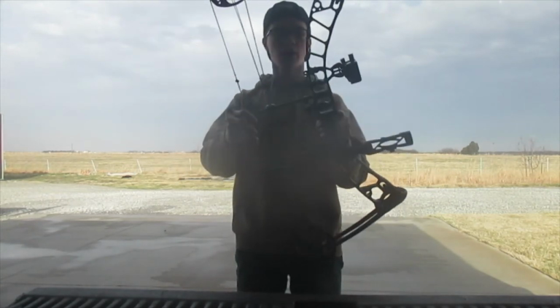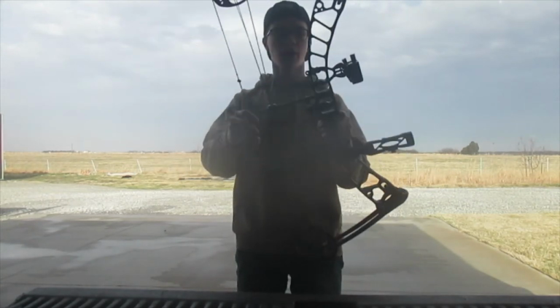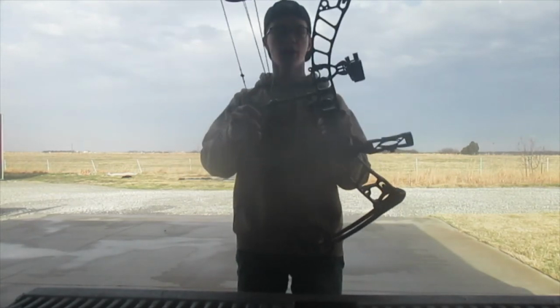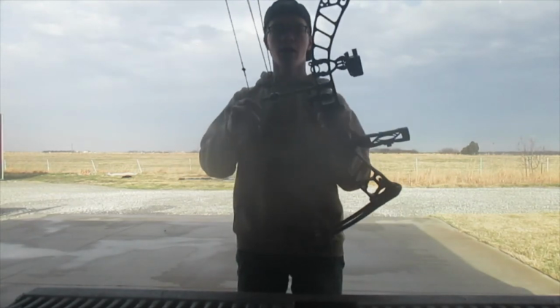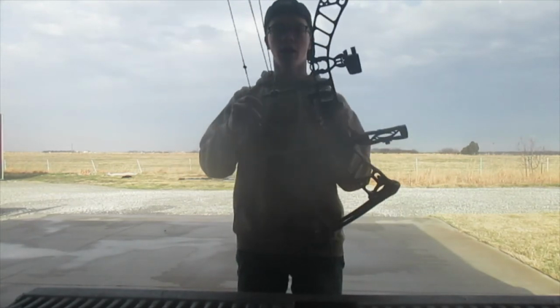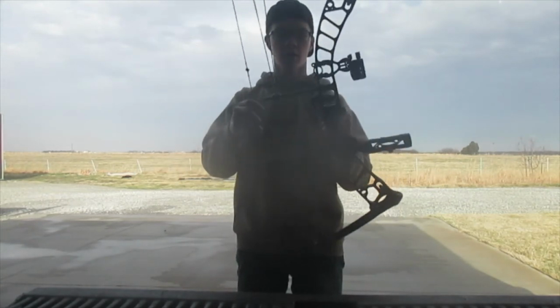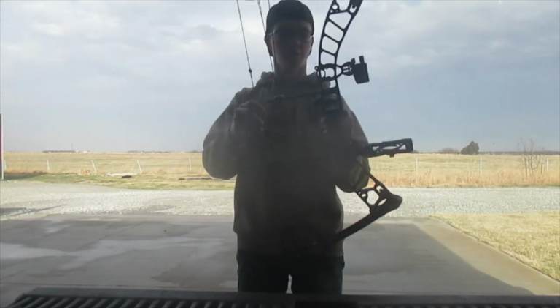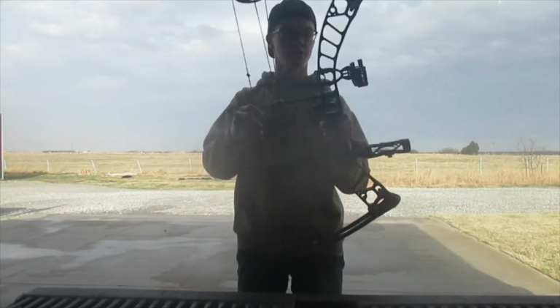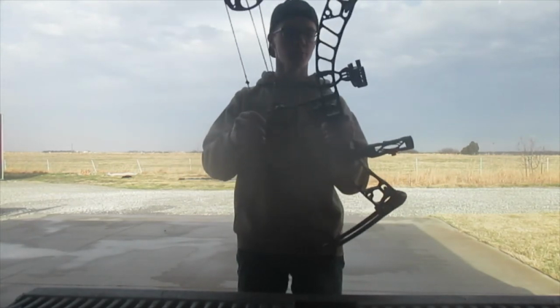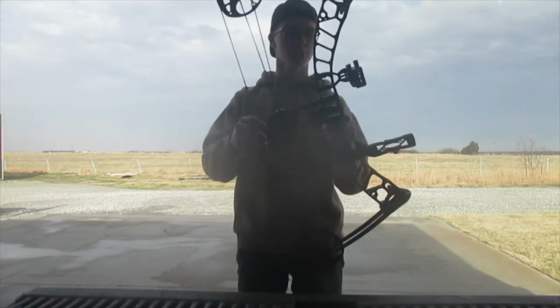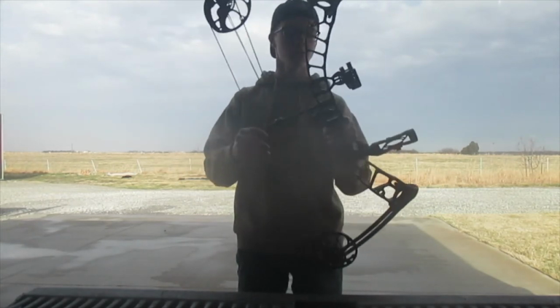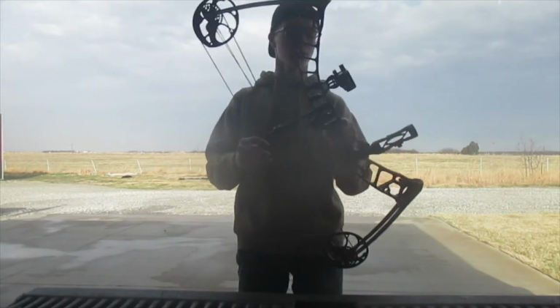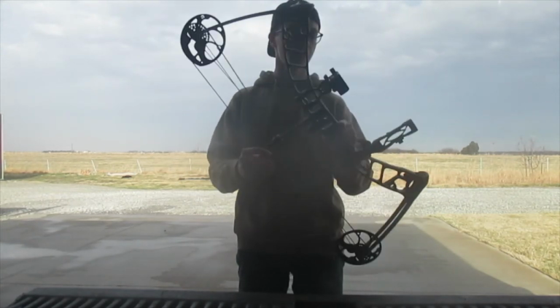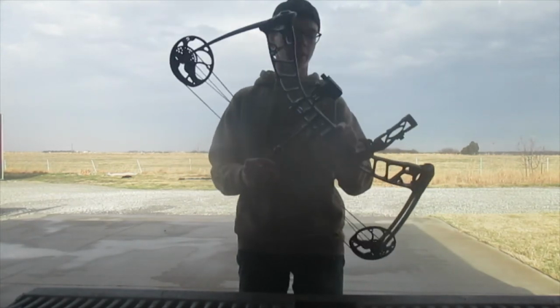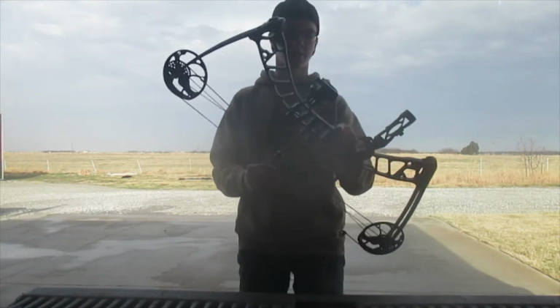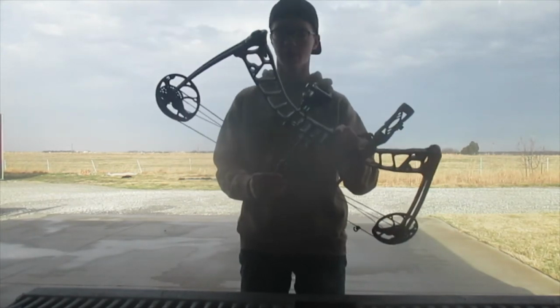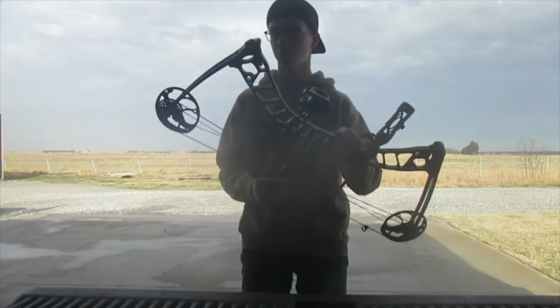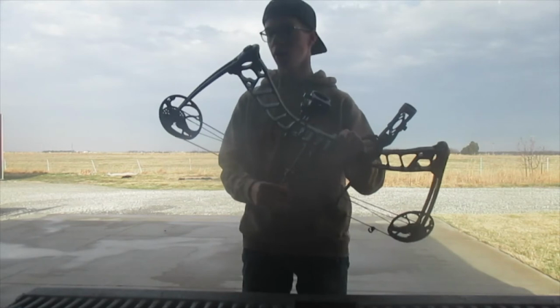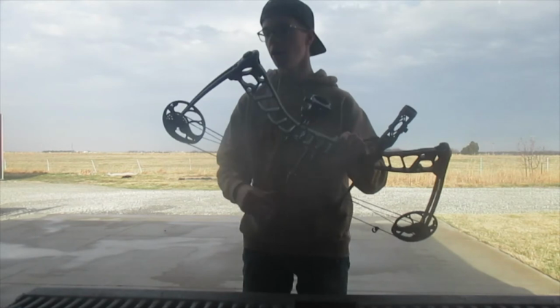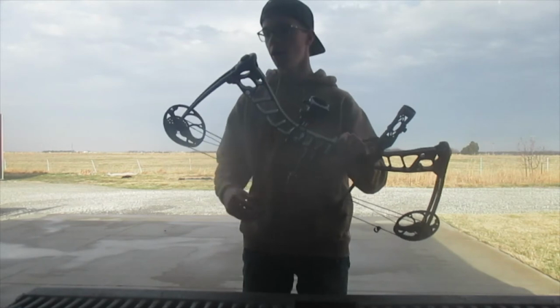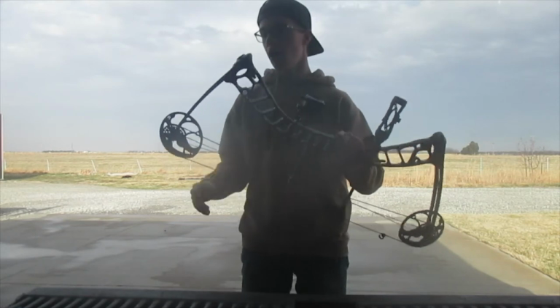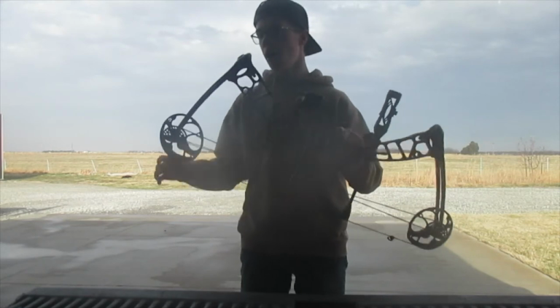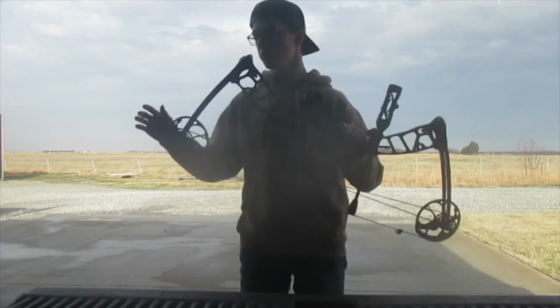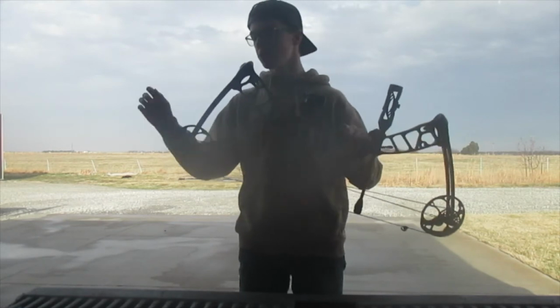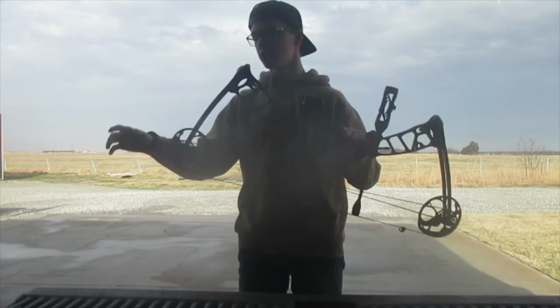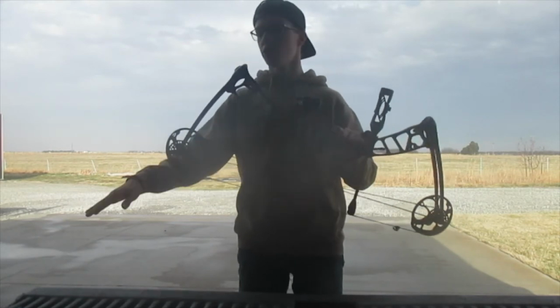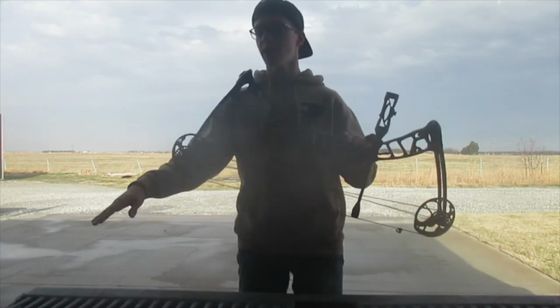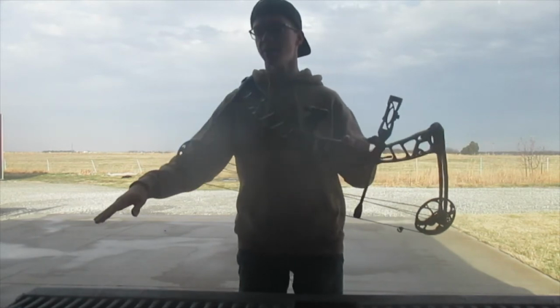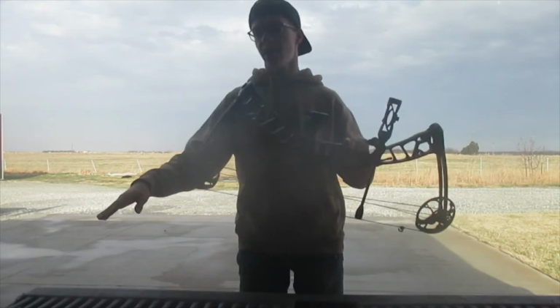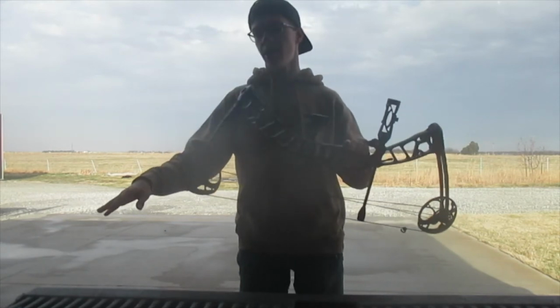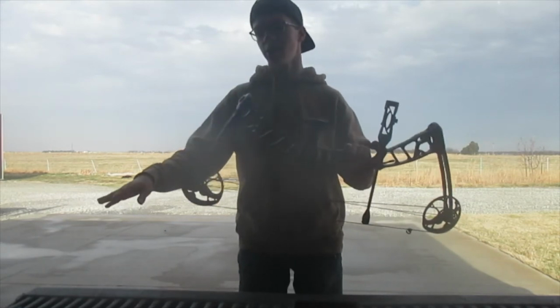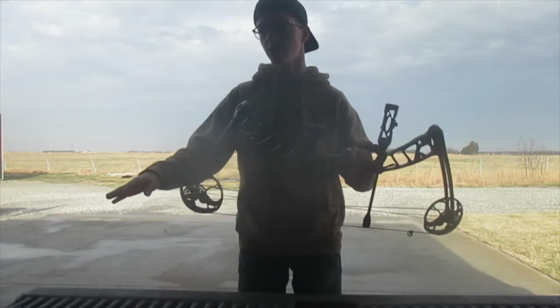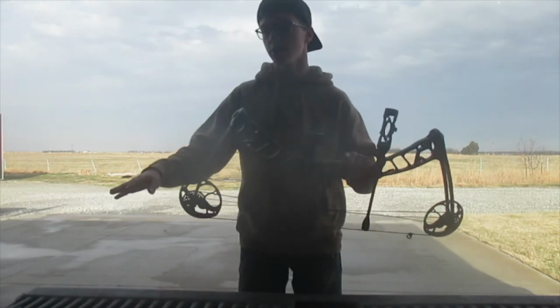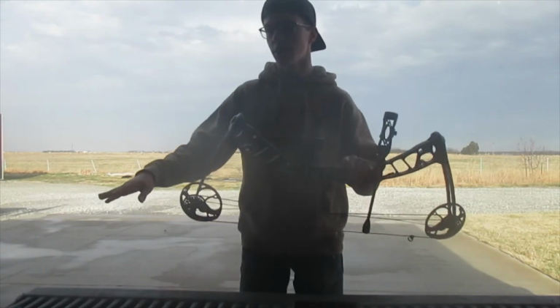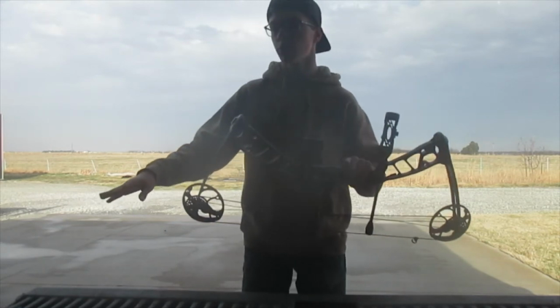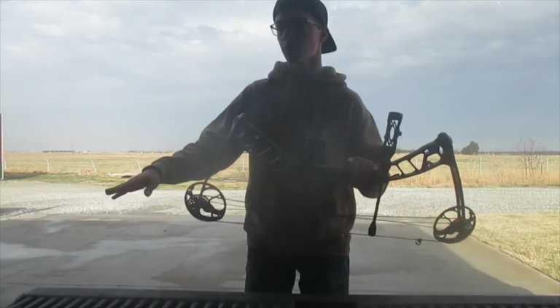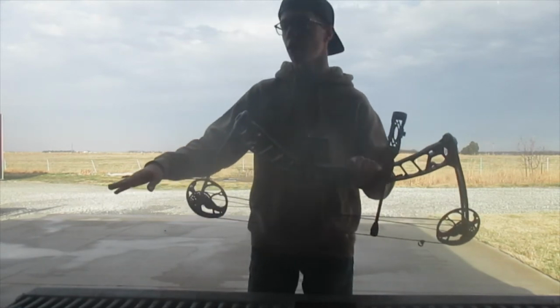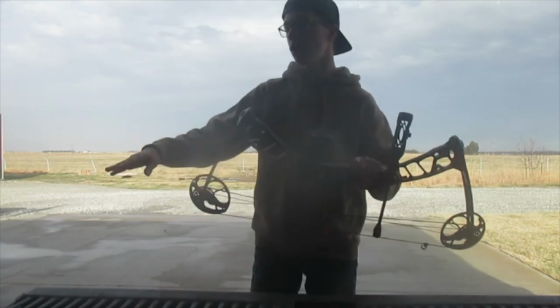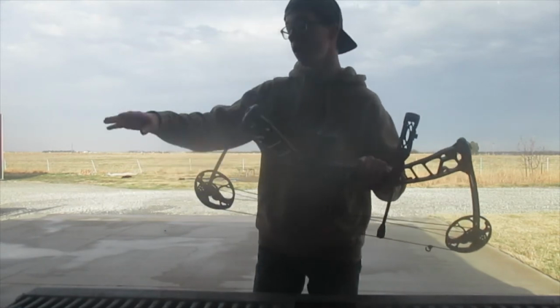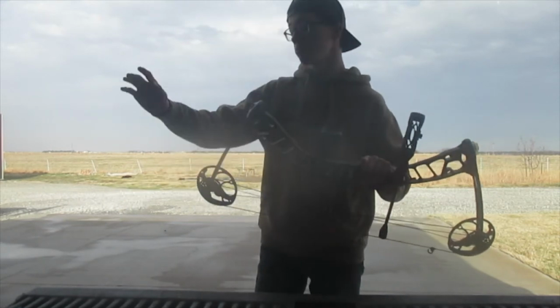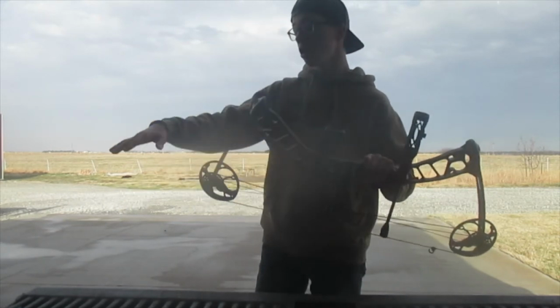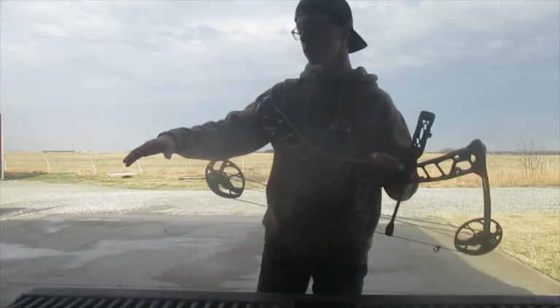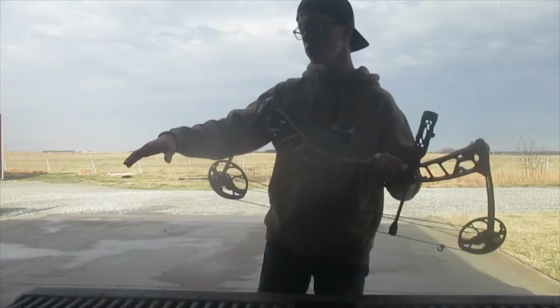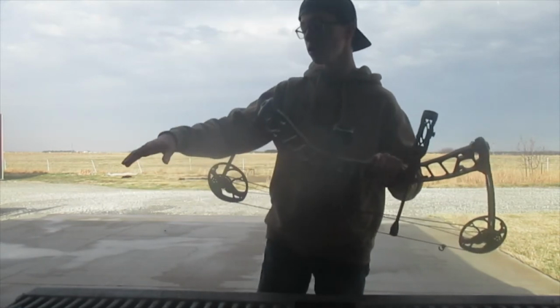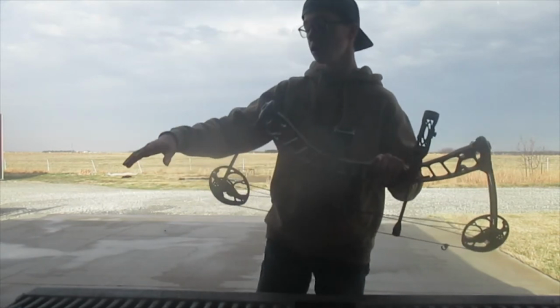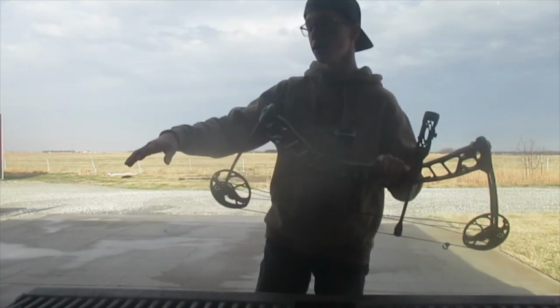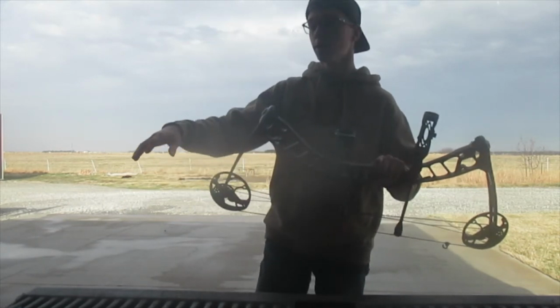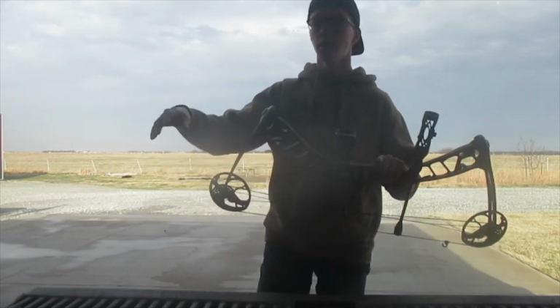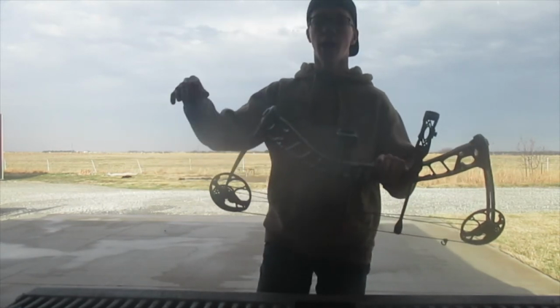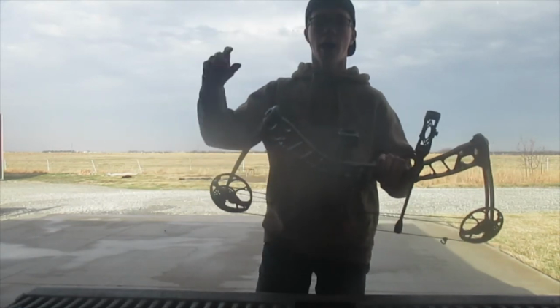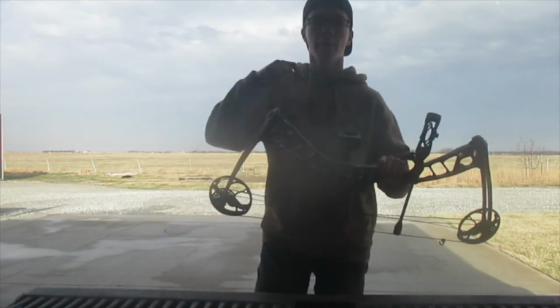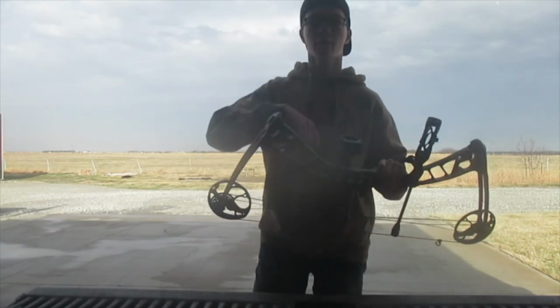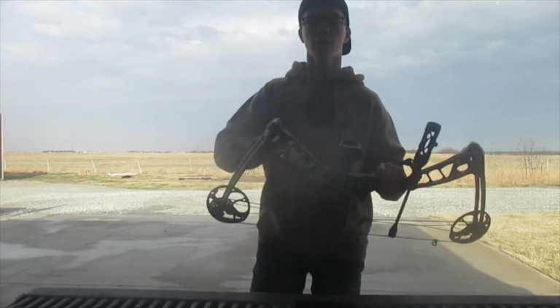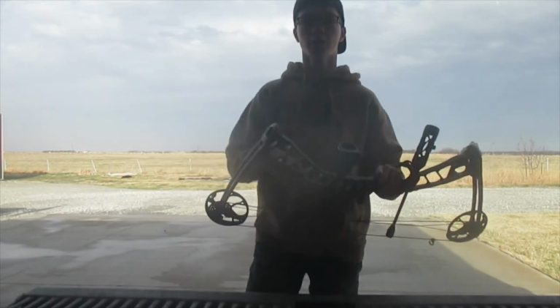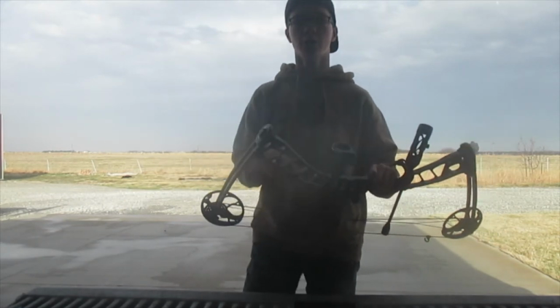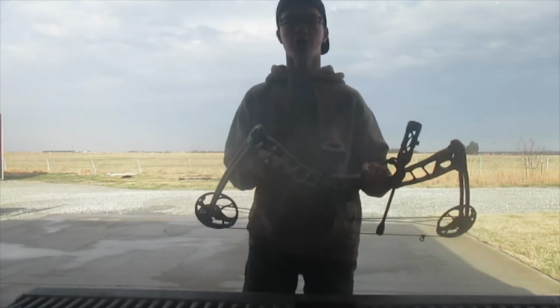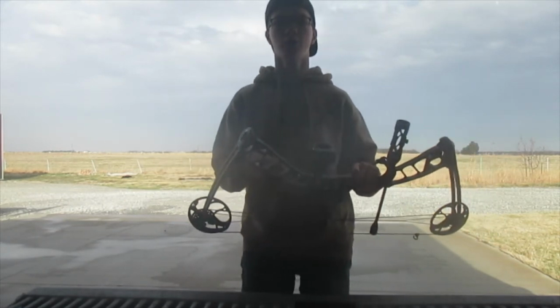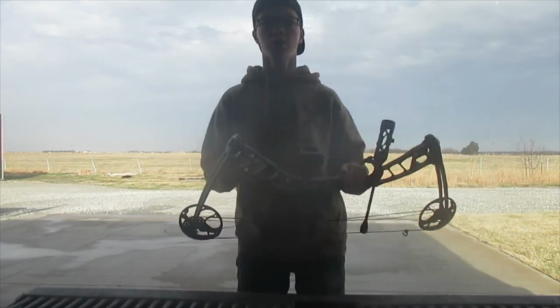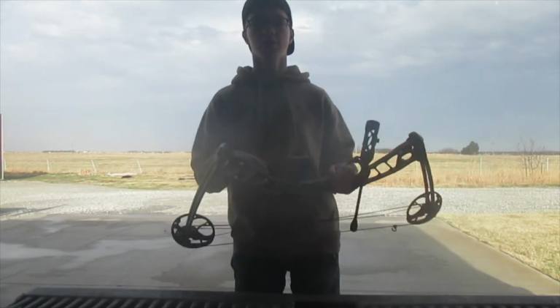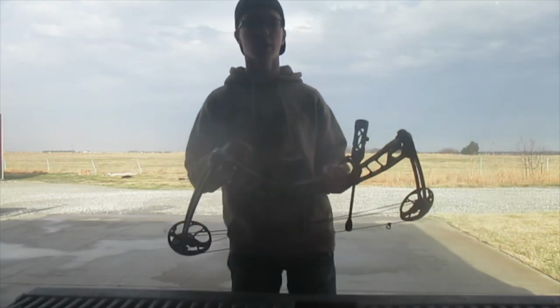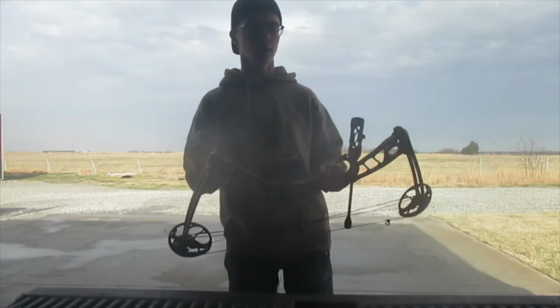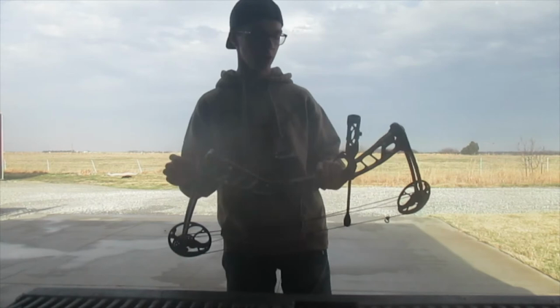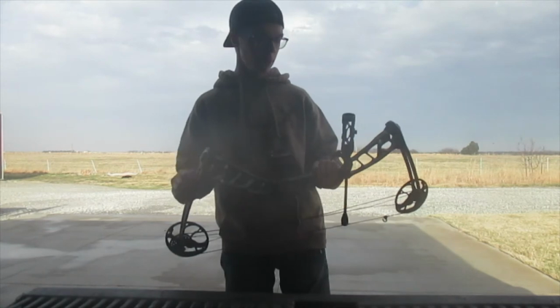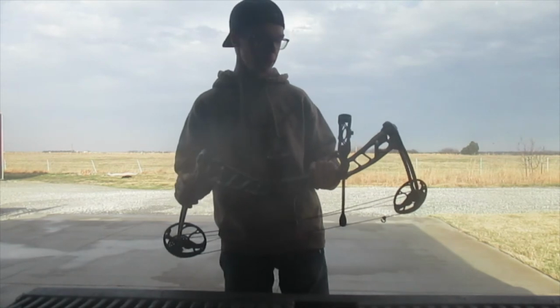I'm definitely super stoked about this. I'm going to show you guys the arrows I'm rocking with, and then we're gonna go shoot this thing a little bit.